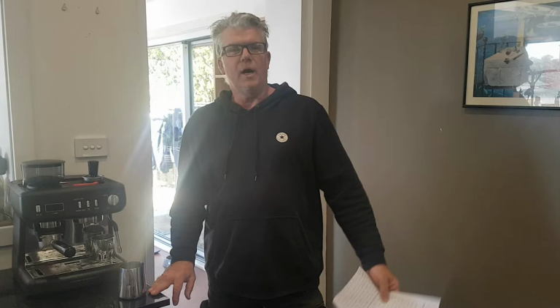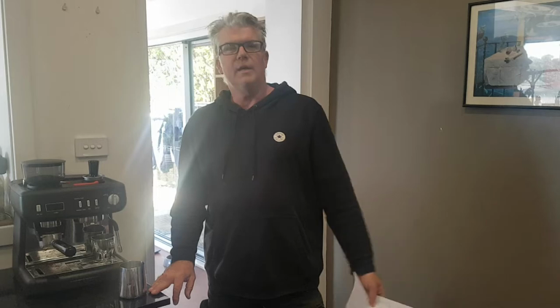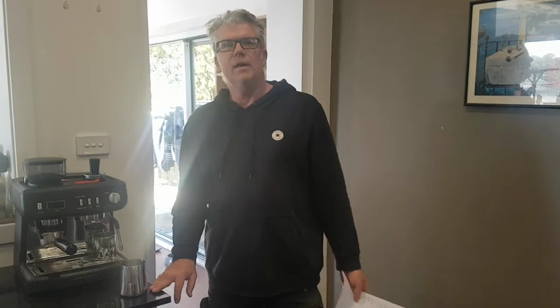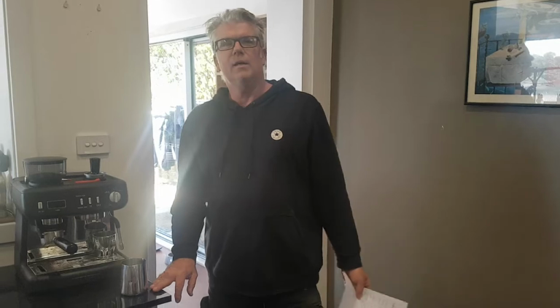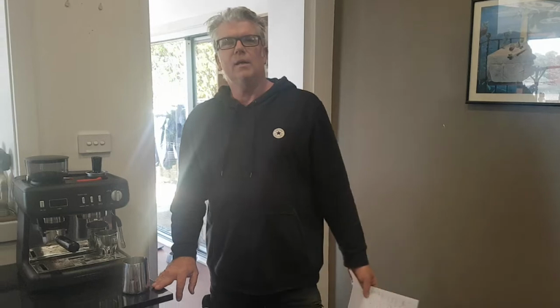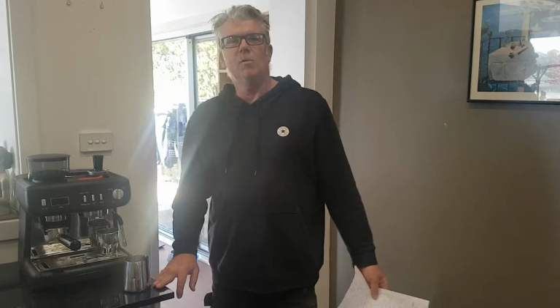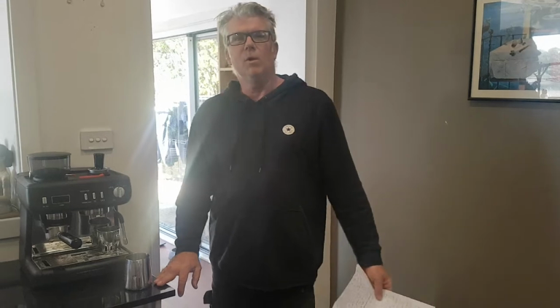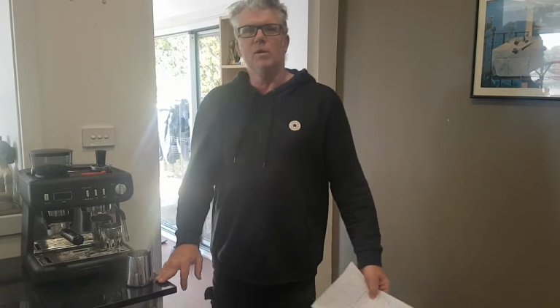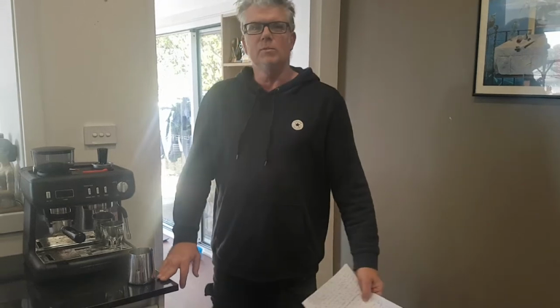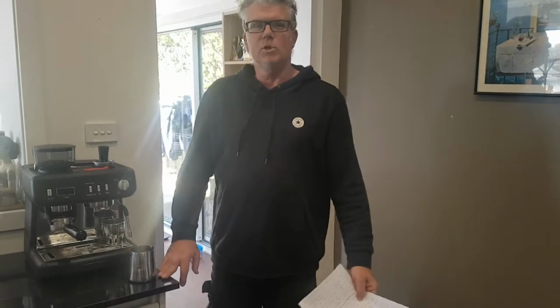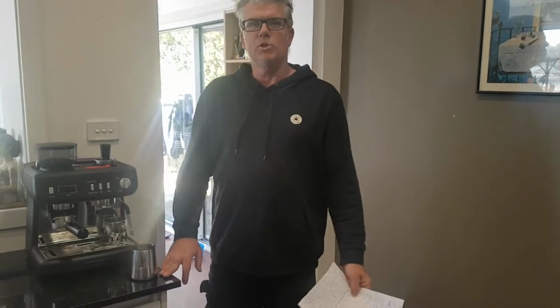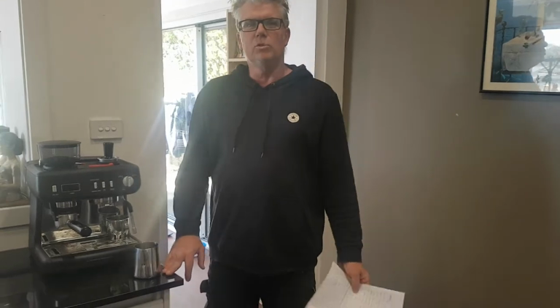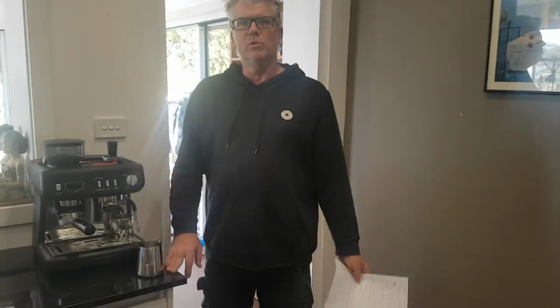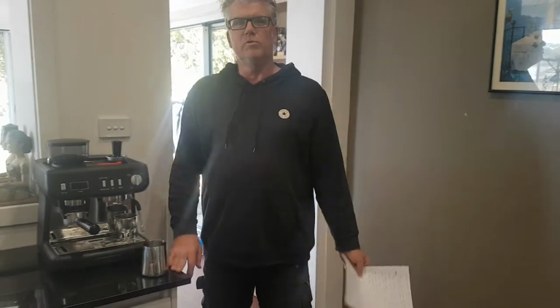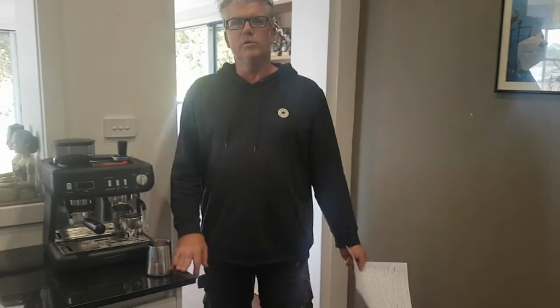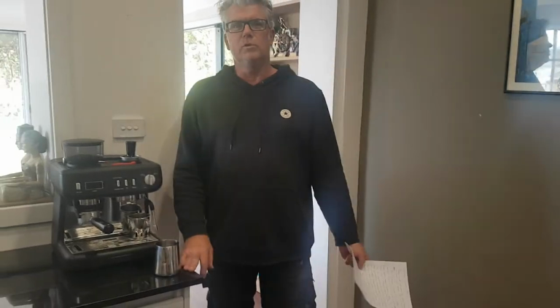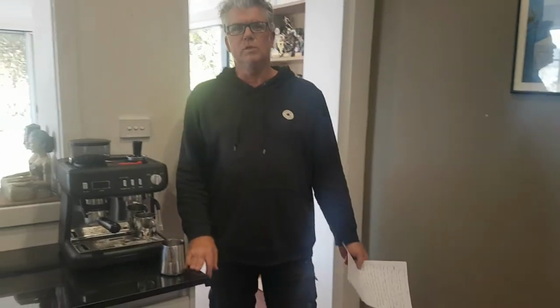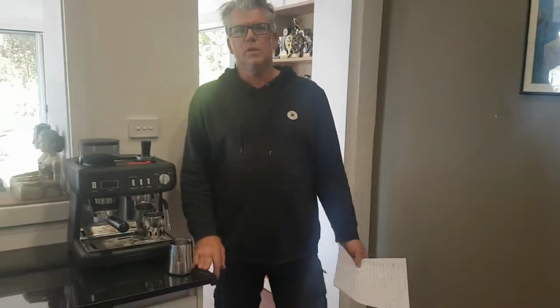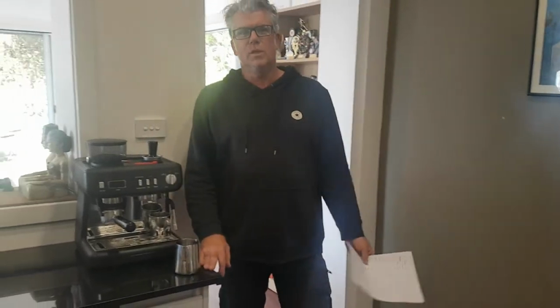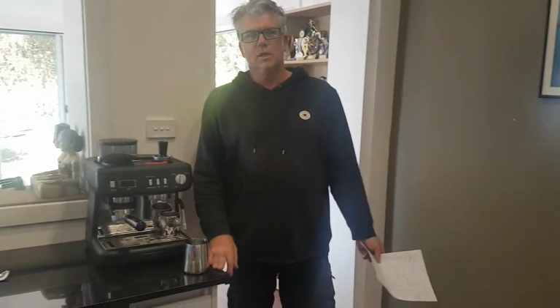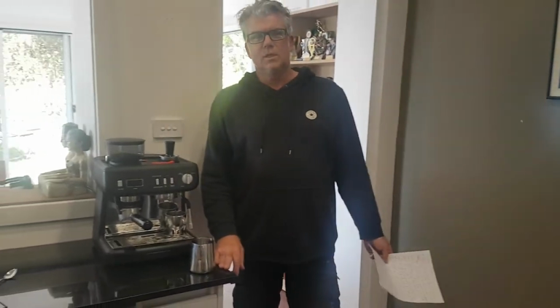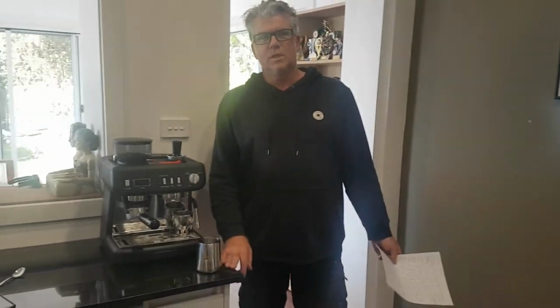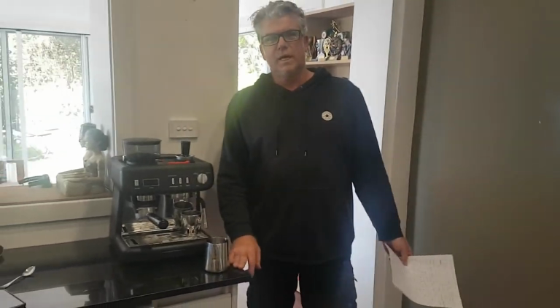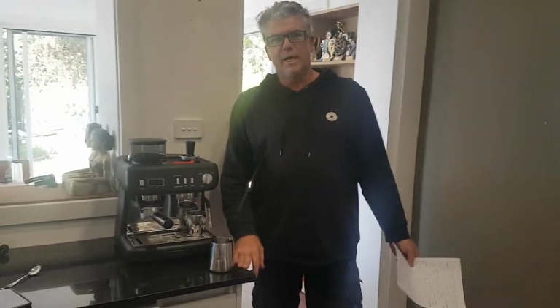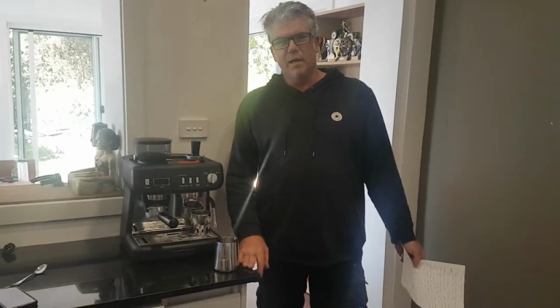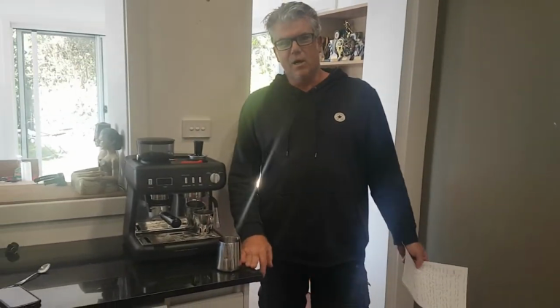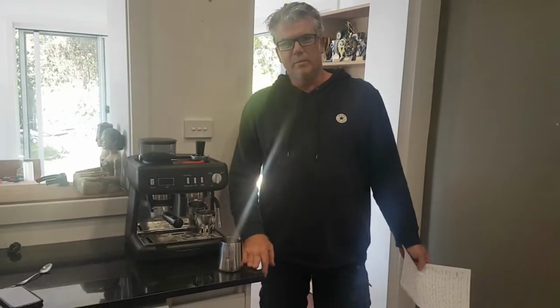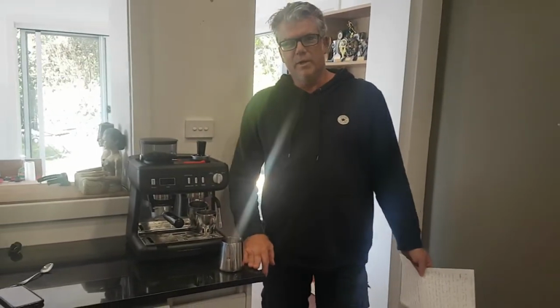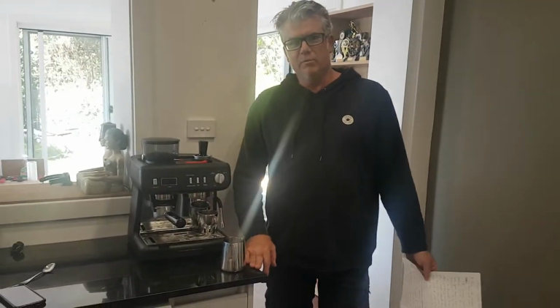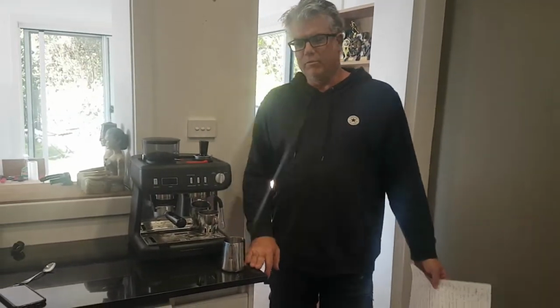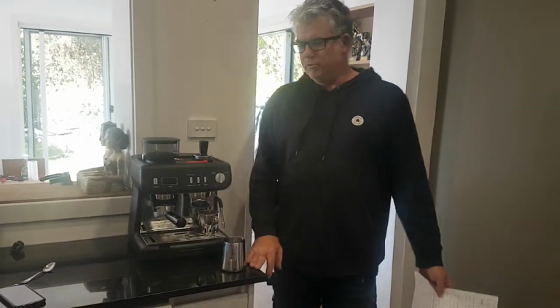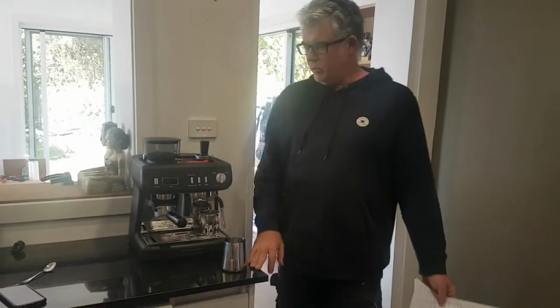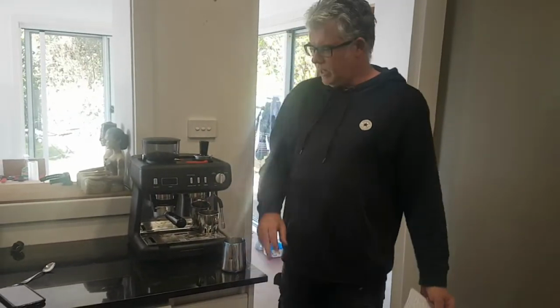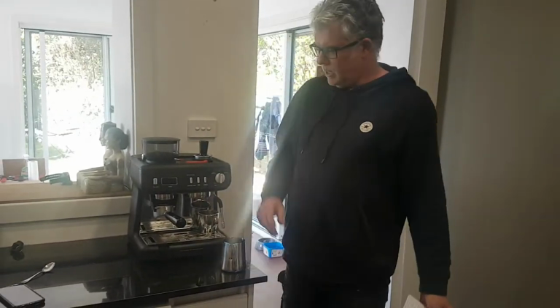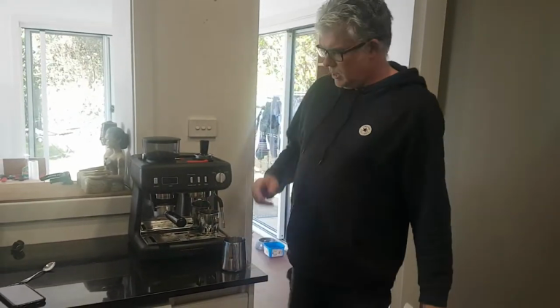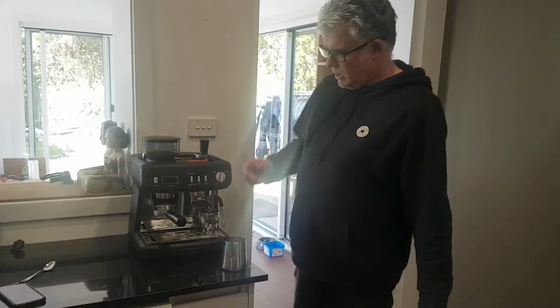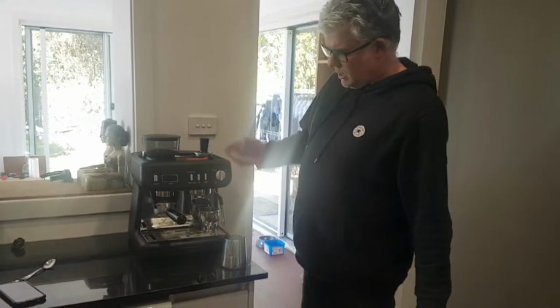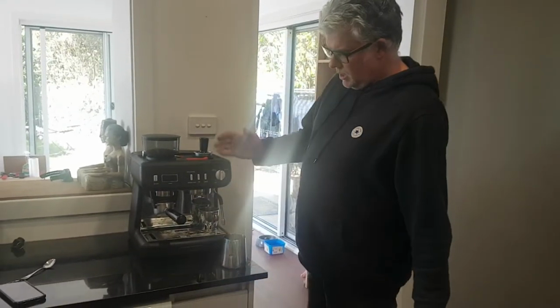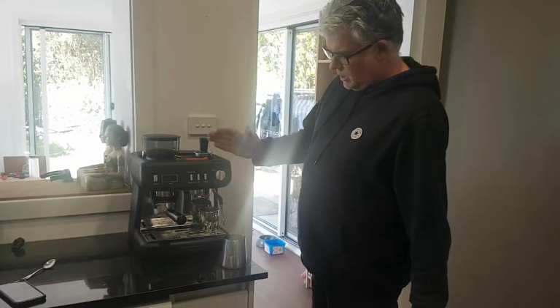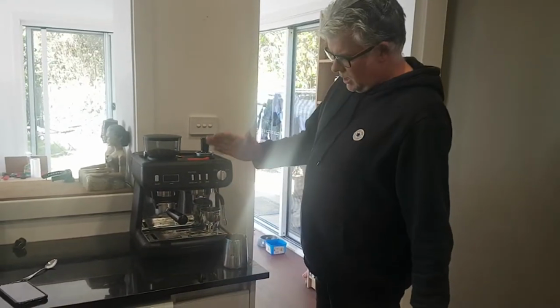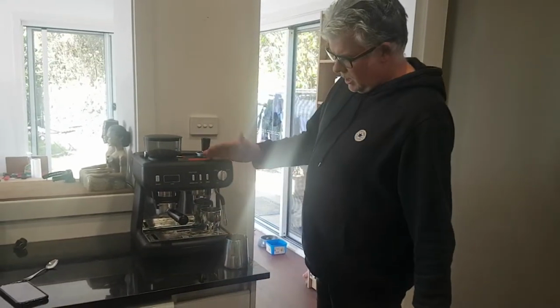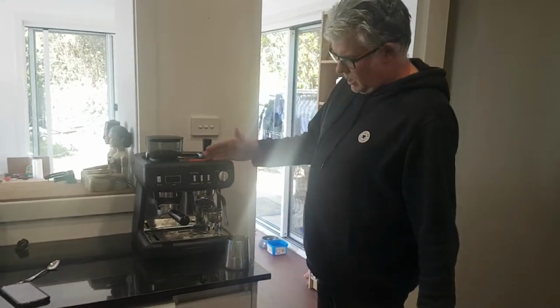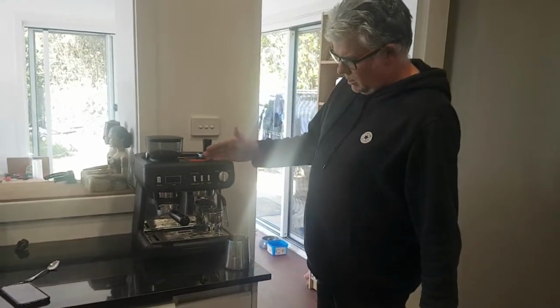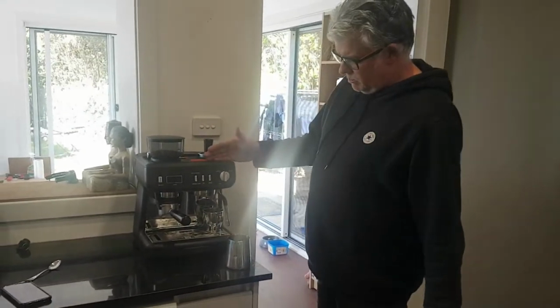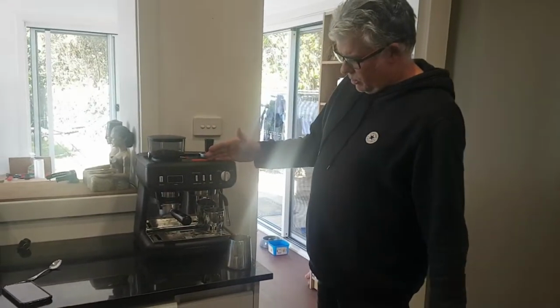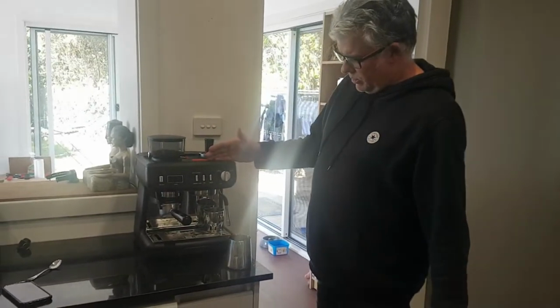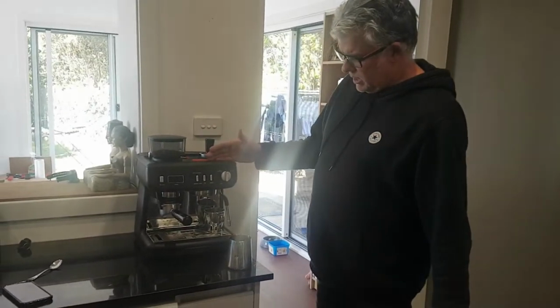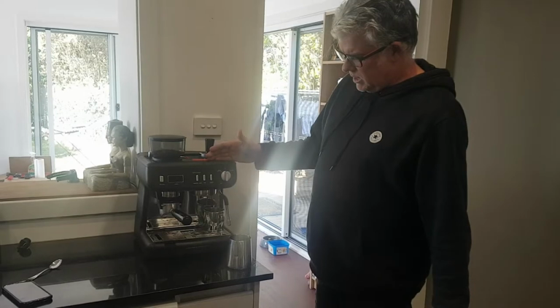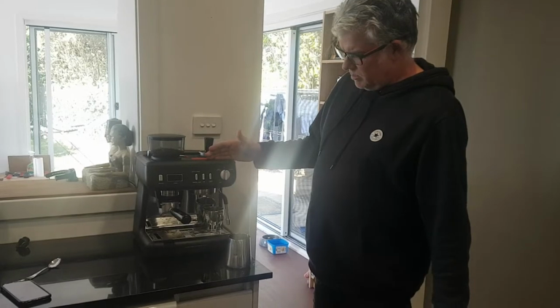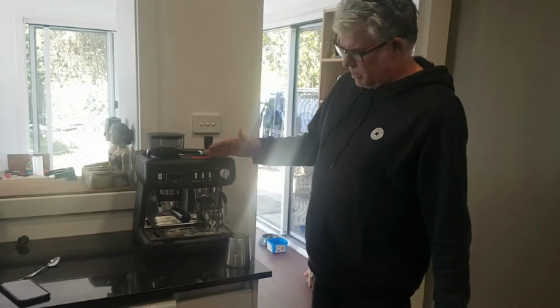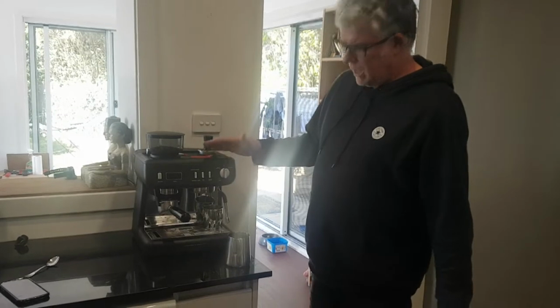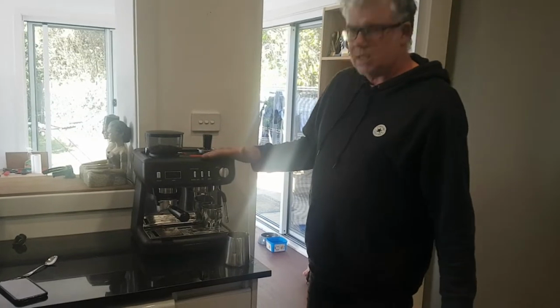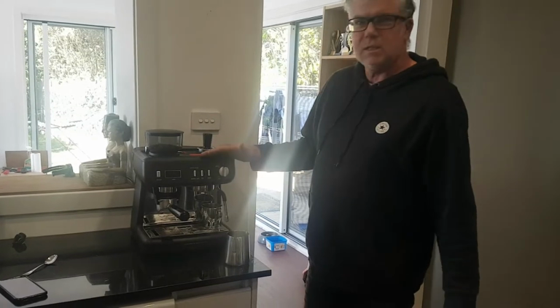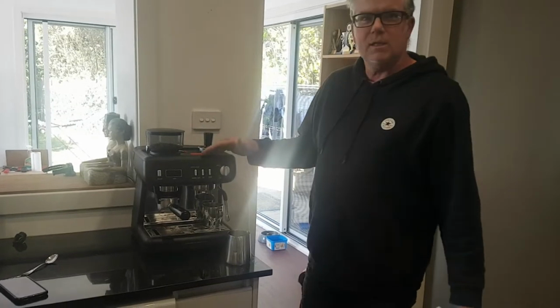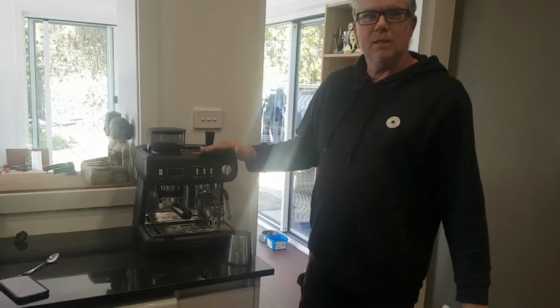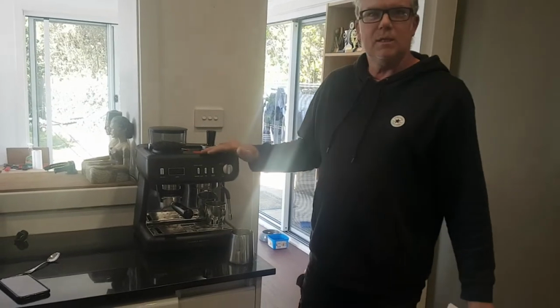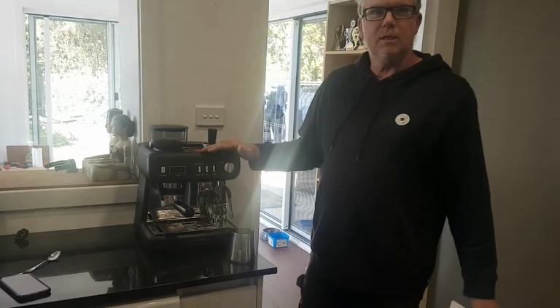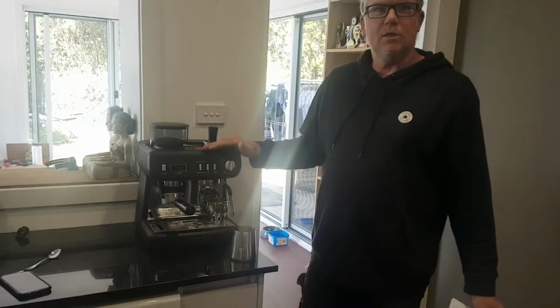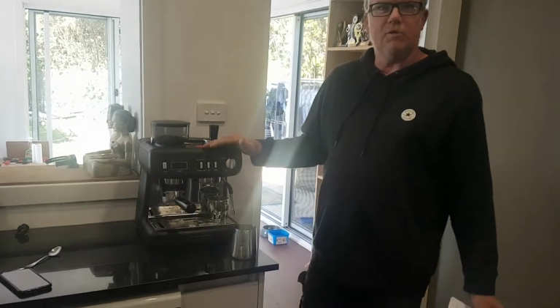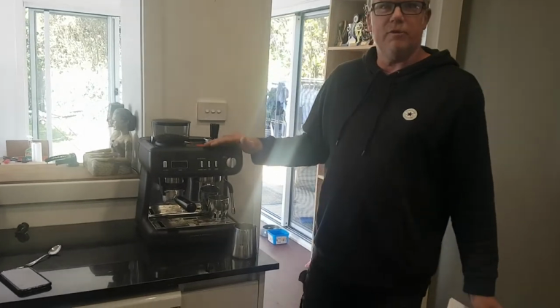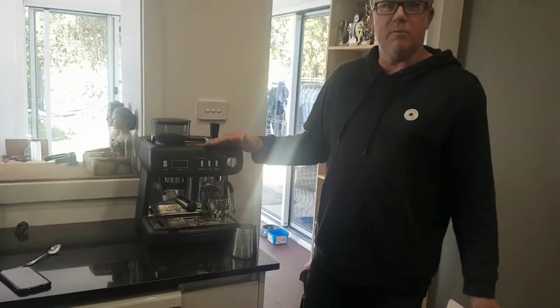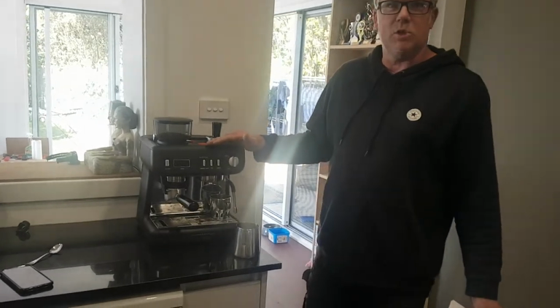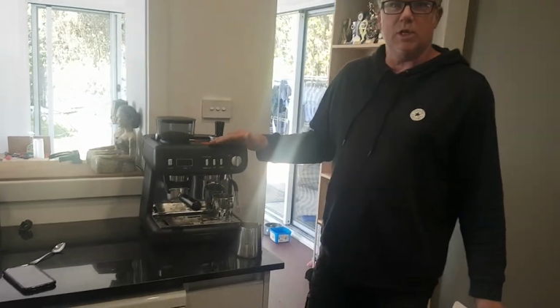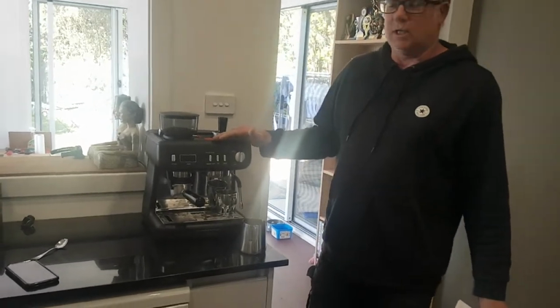Hi there and welcome to Sean Reviews. Today I'll be reviewing the Barista Plus coffee machine.